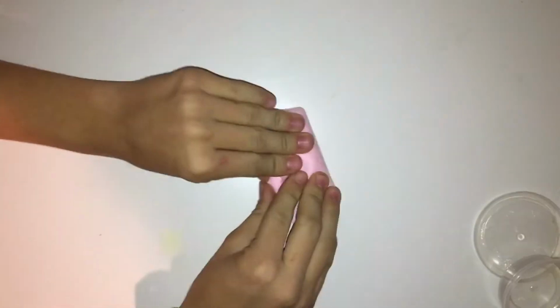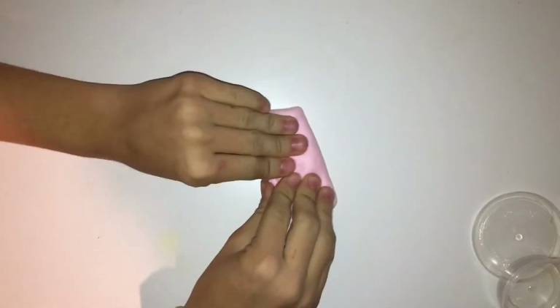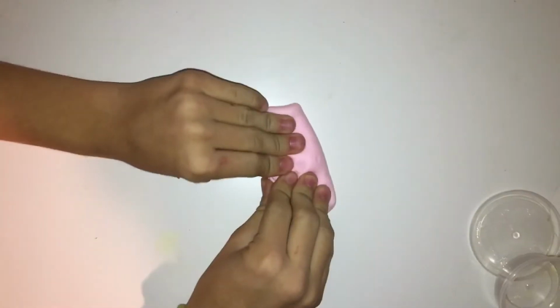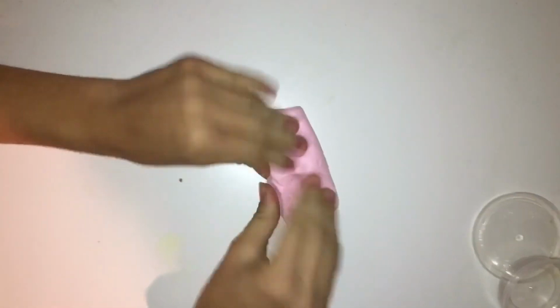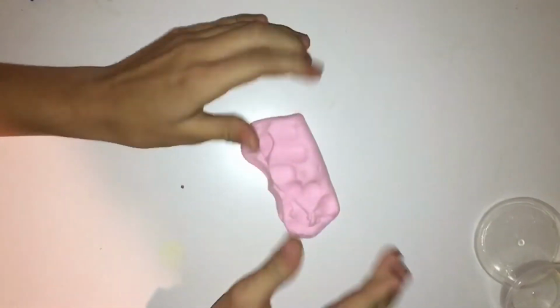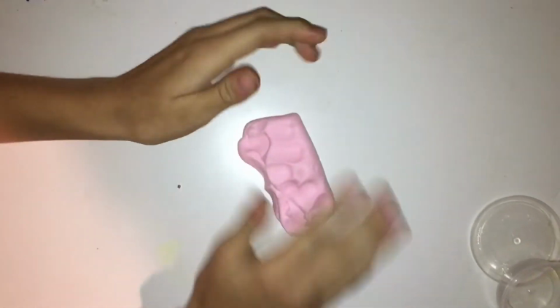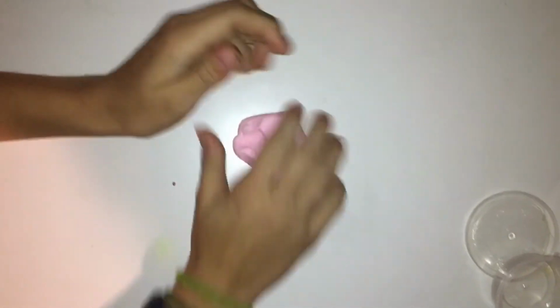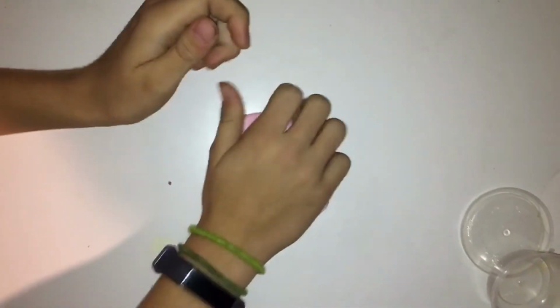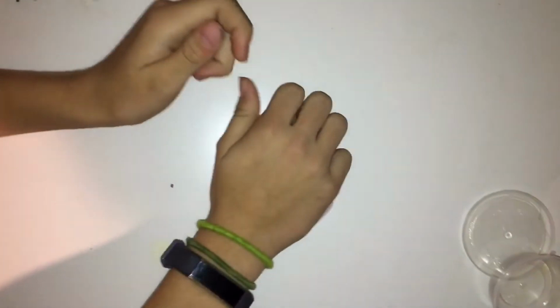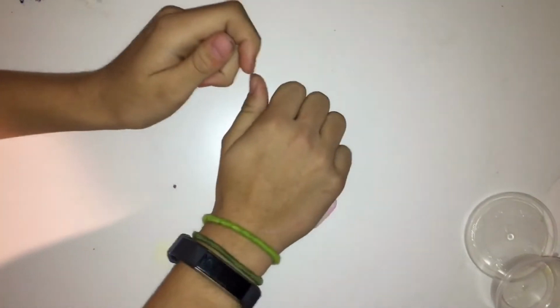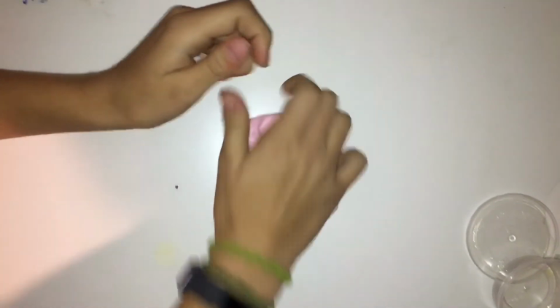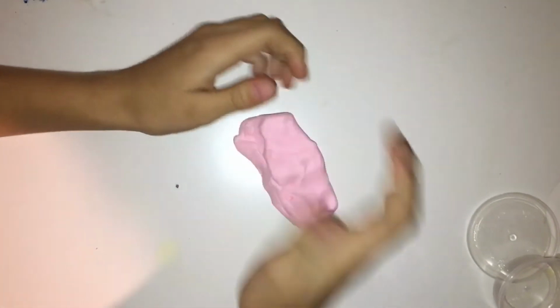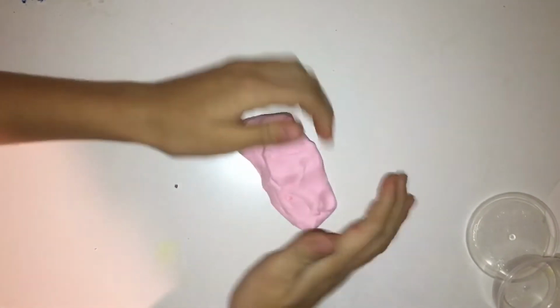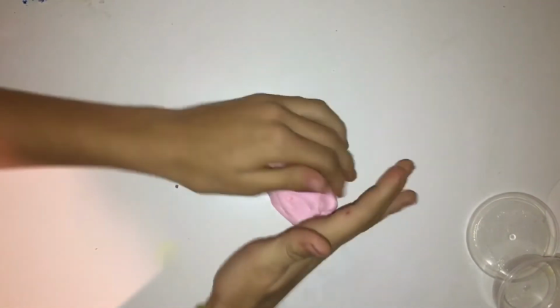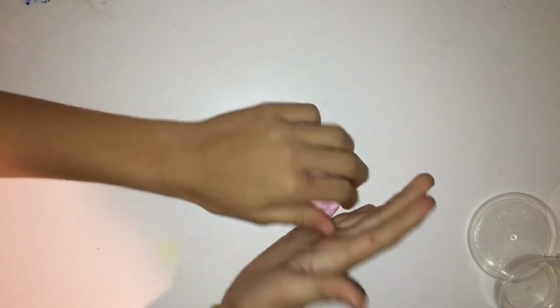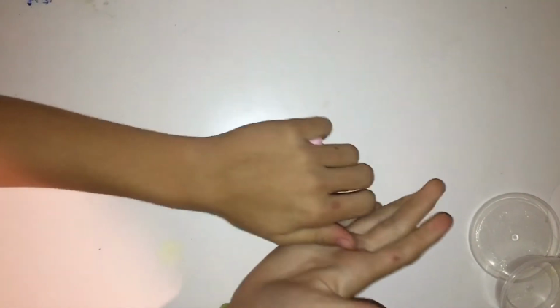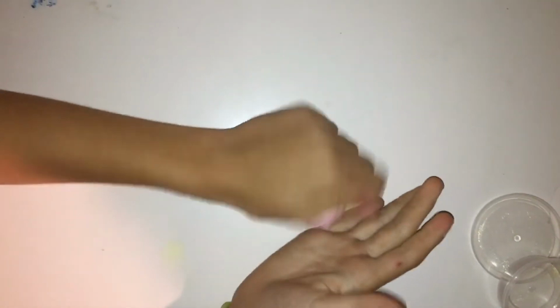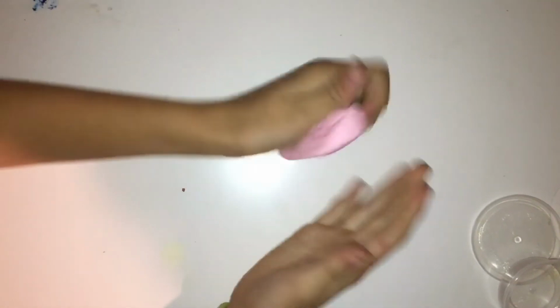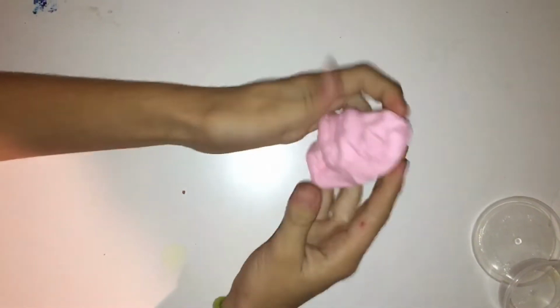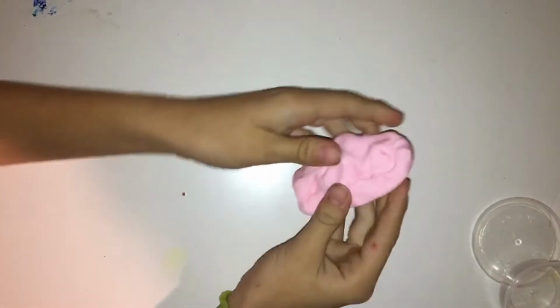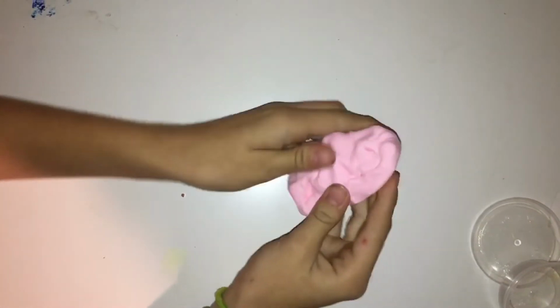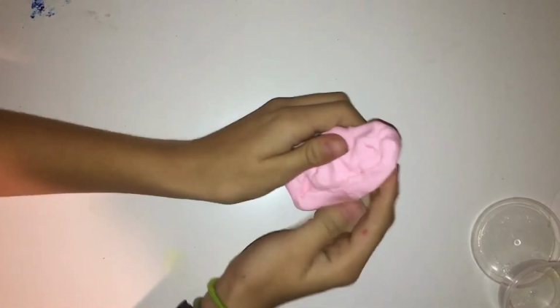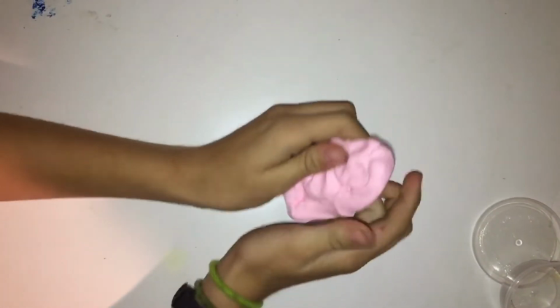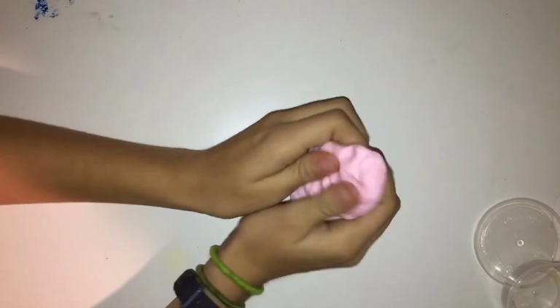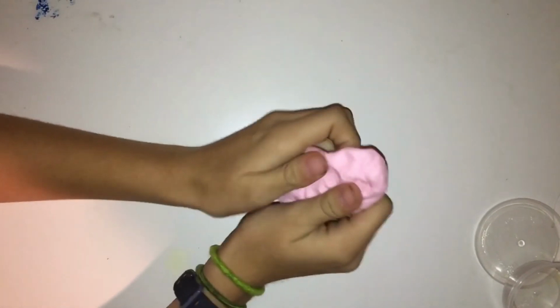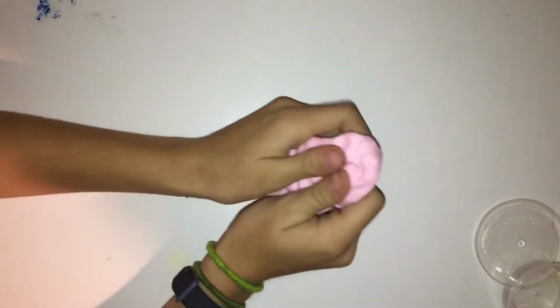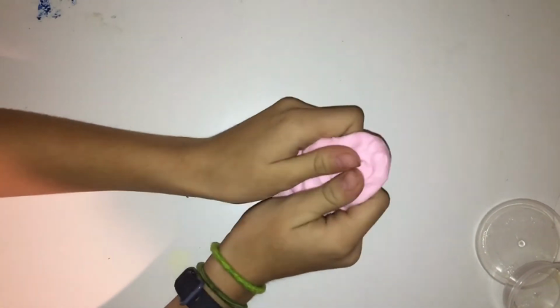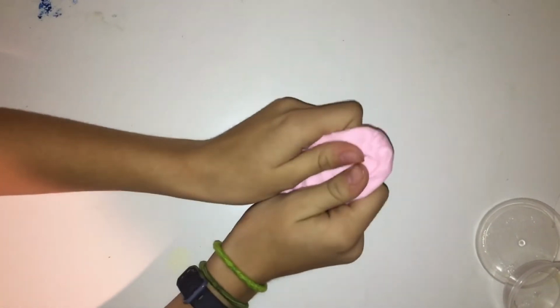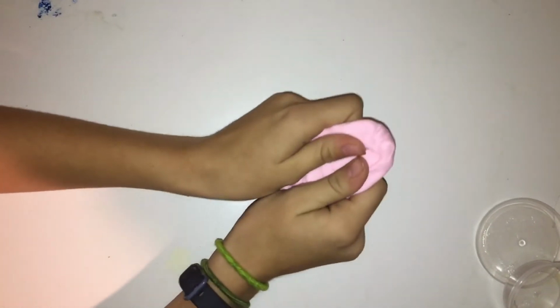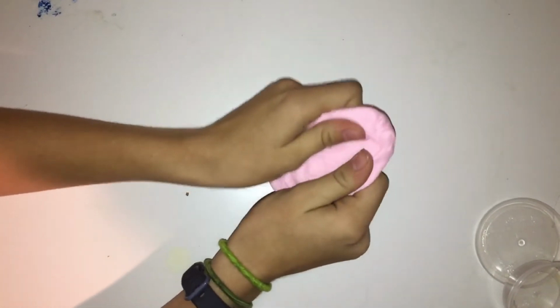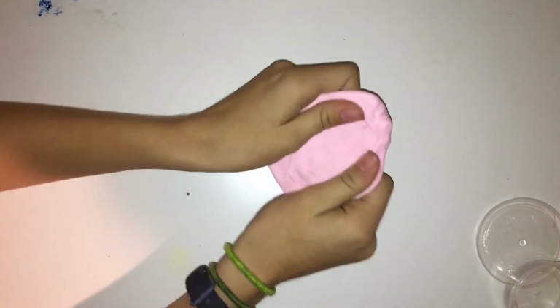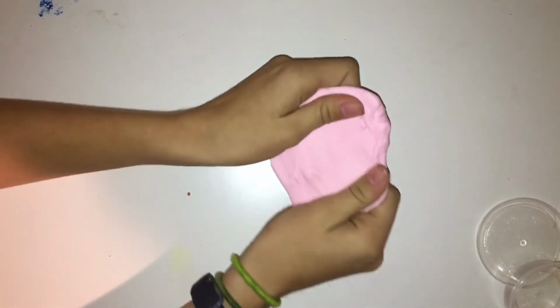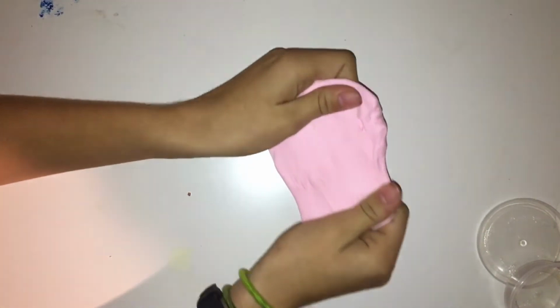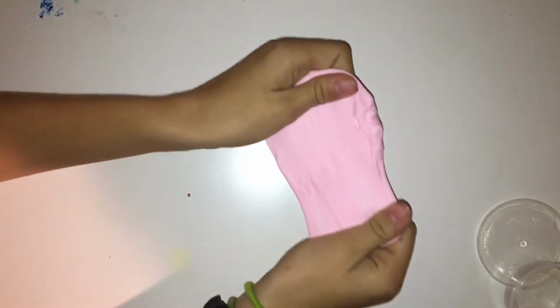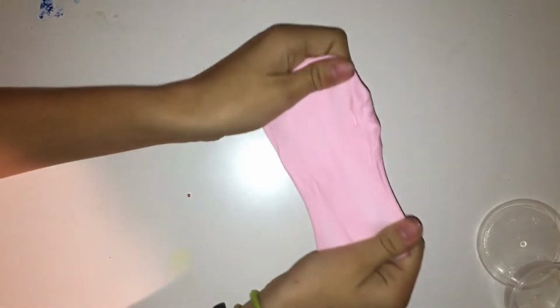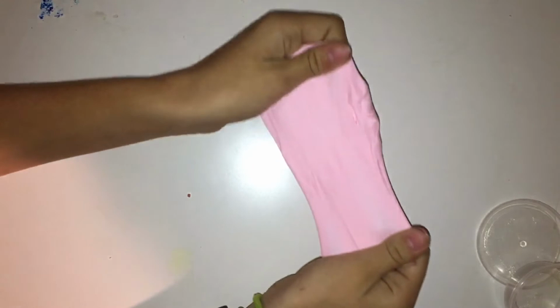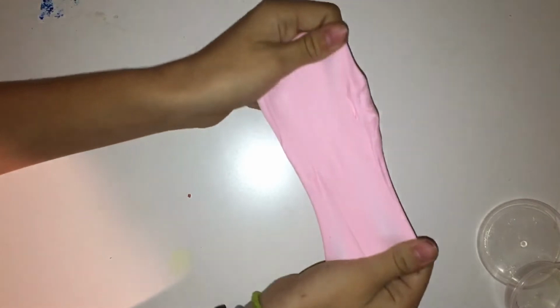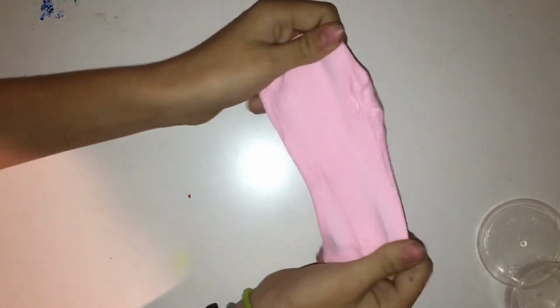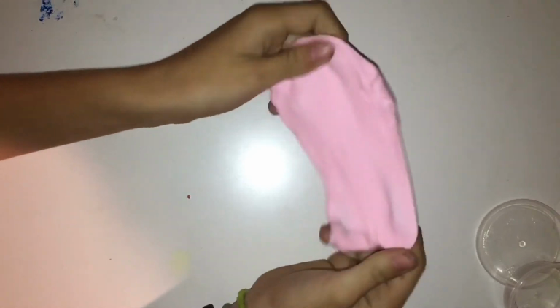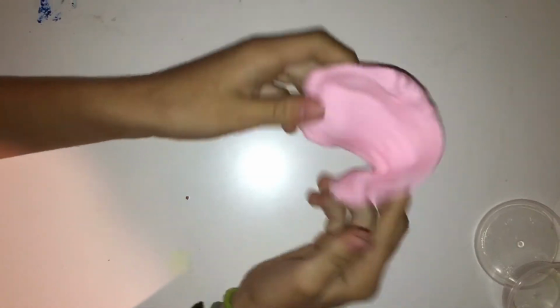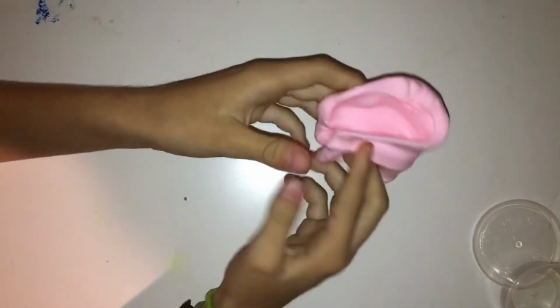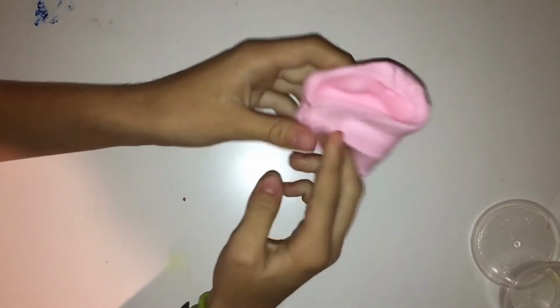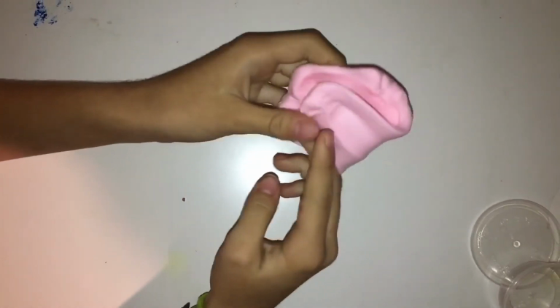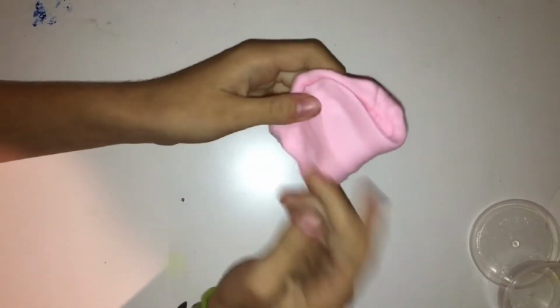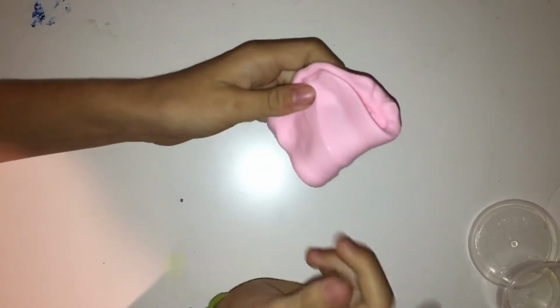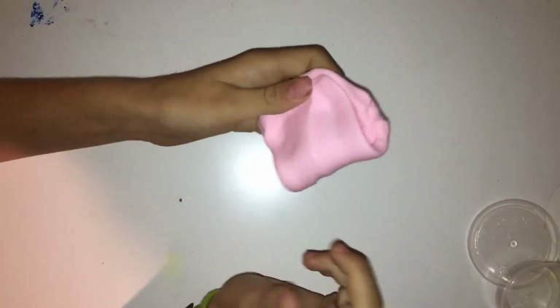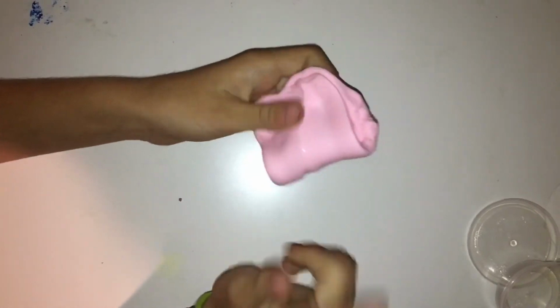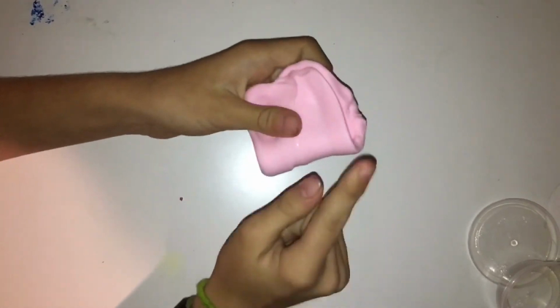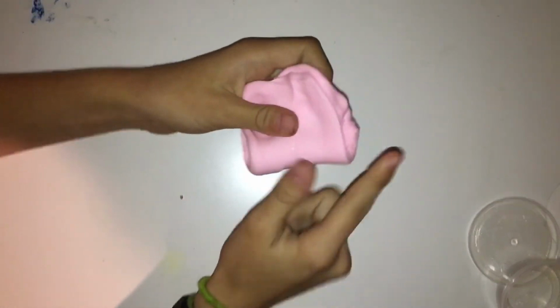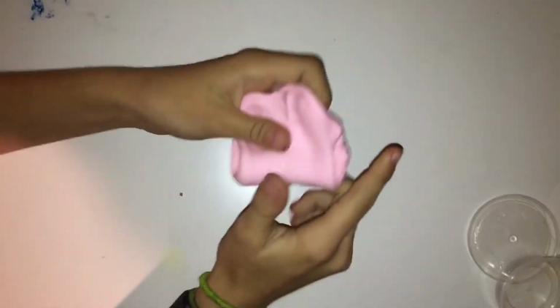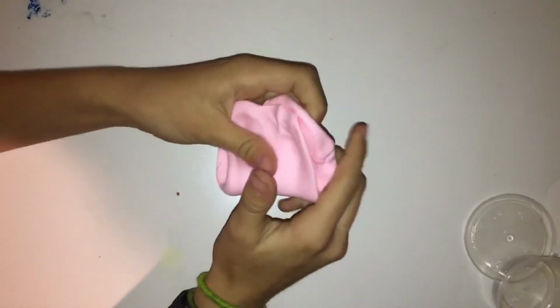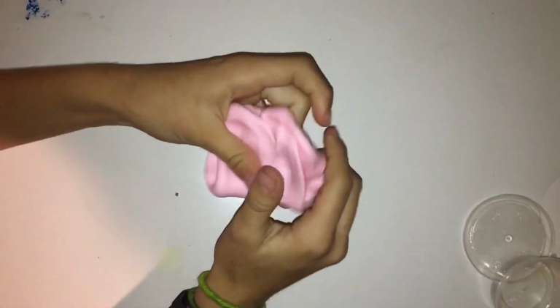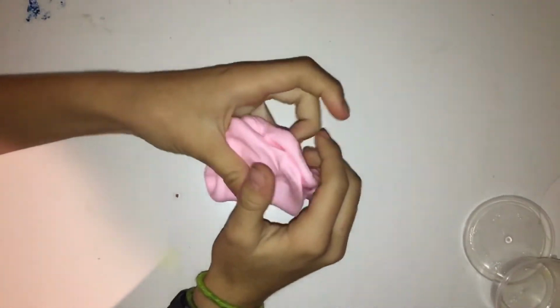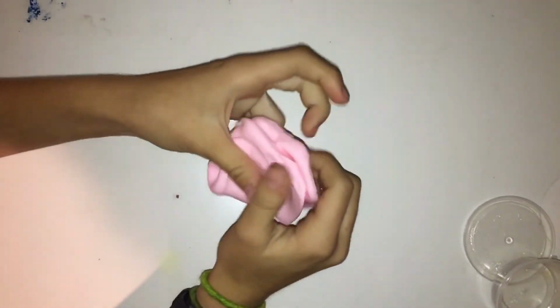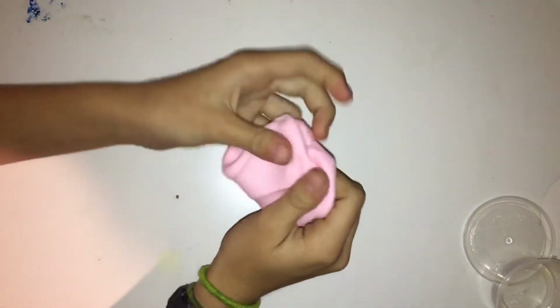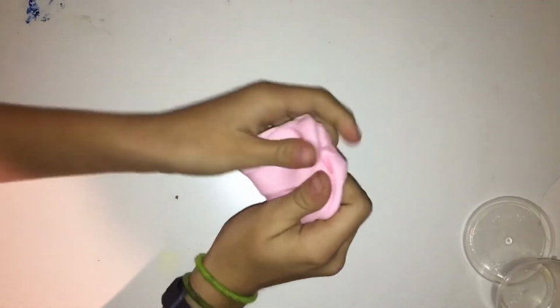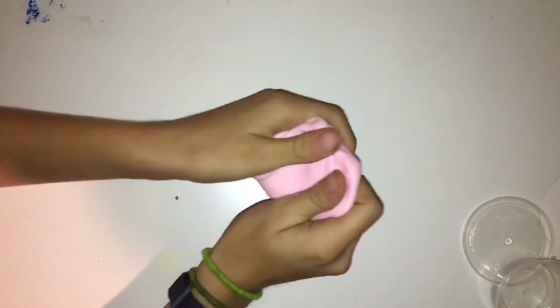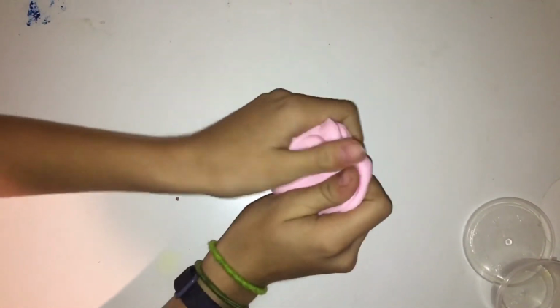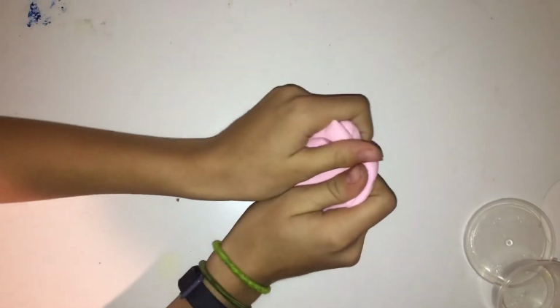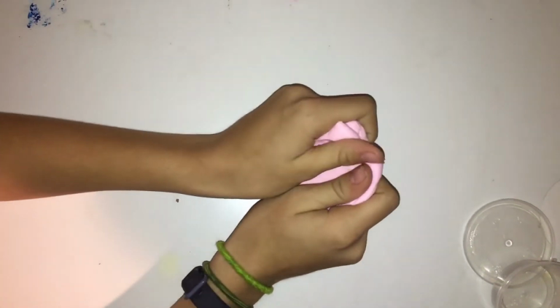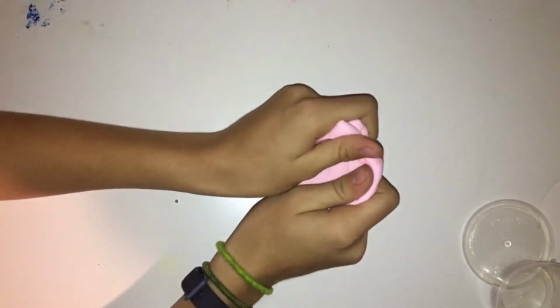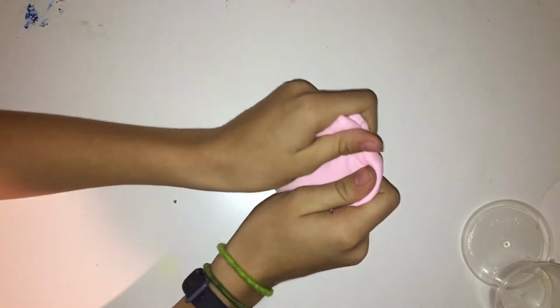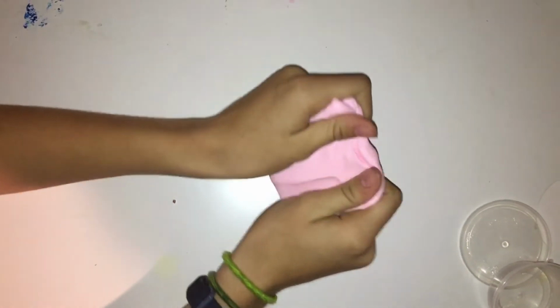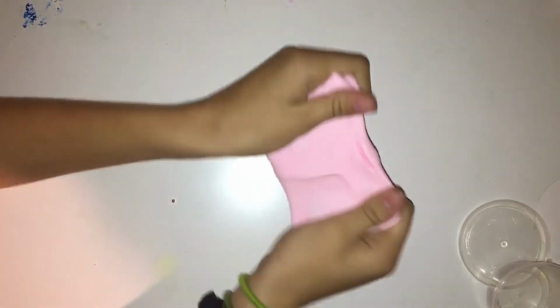This slime is so nice and I love it so much. If you can get the same Advent Calendar as us, we'll leave a link in the description down below.